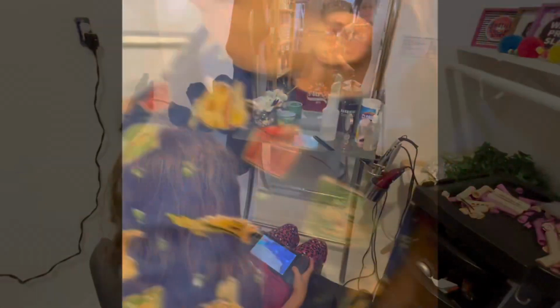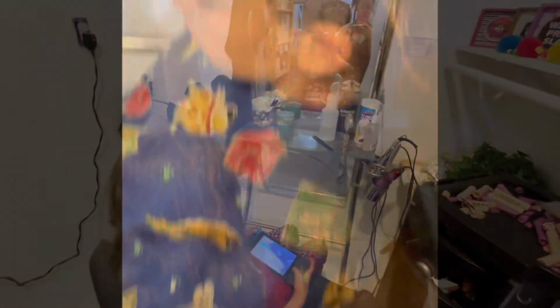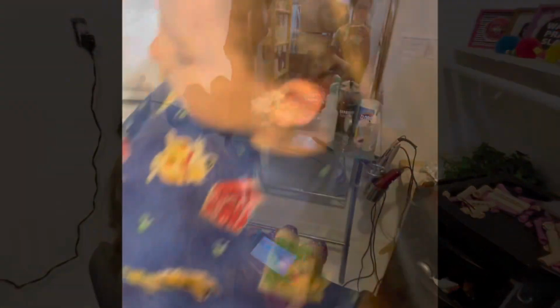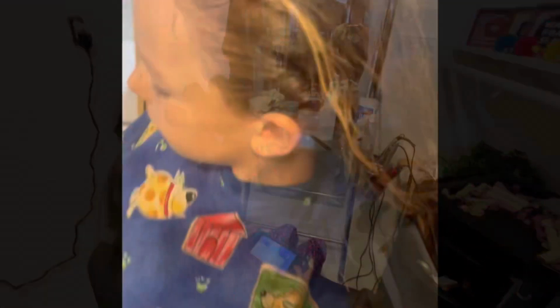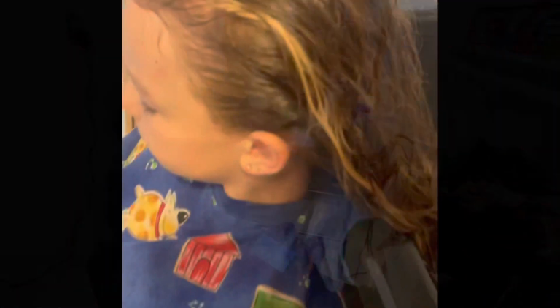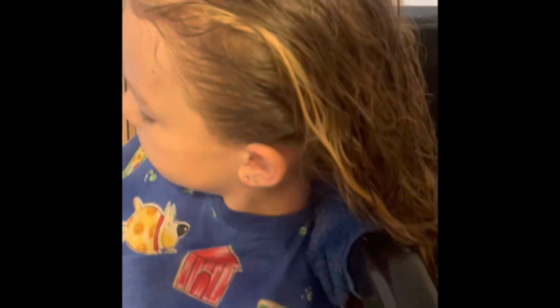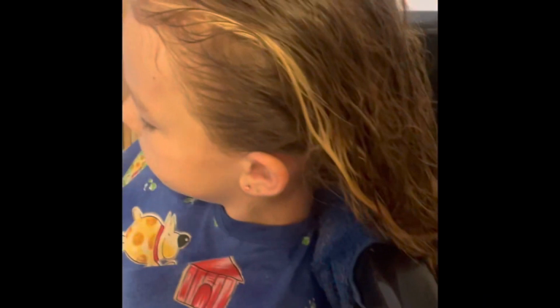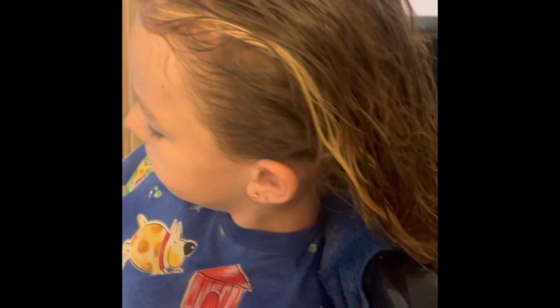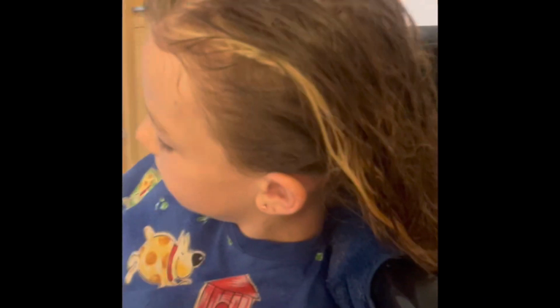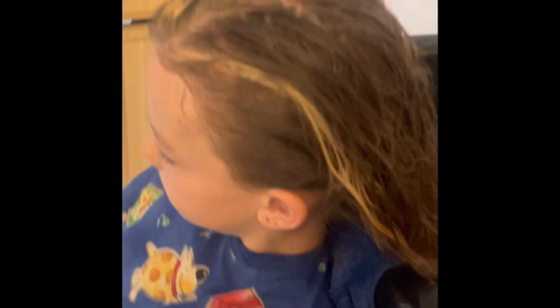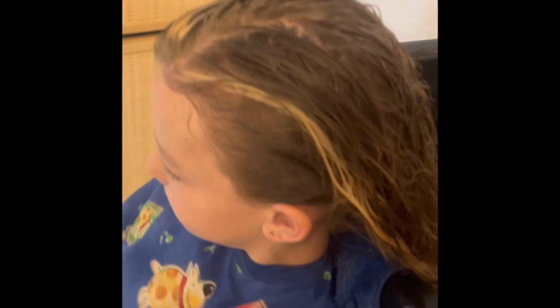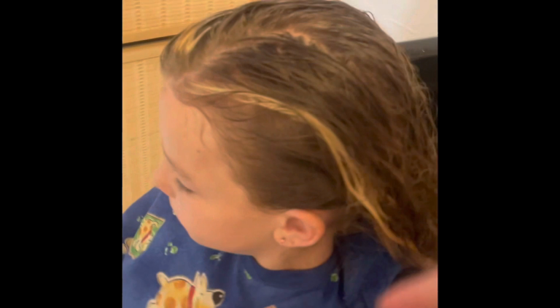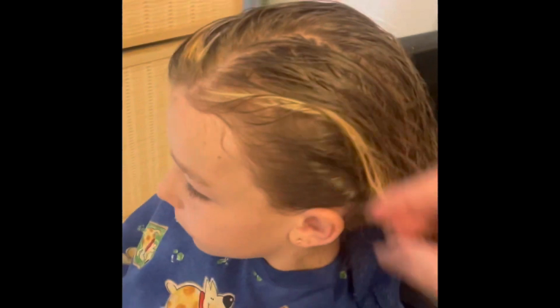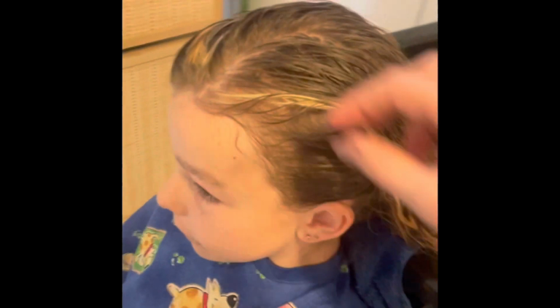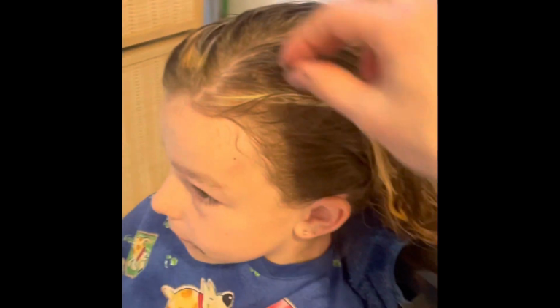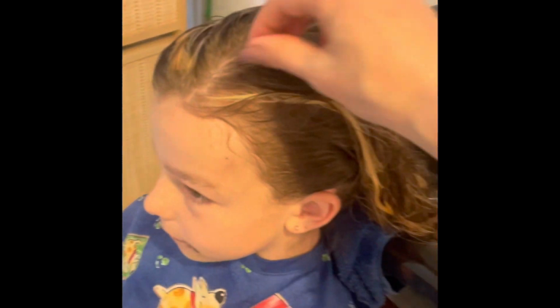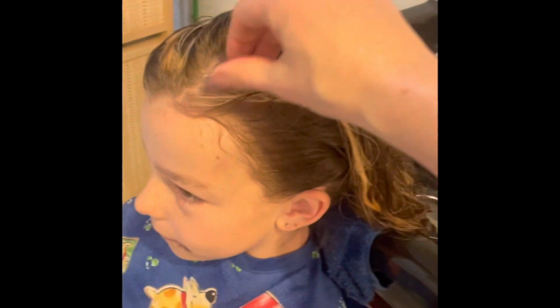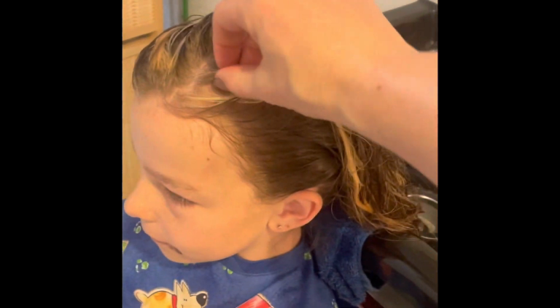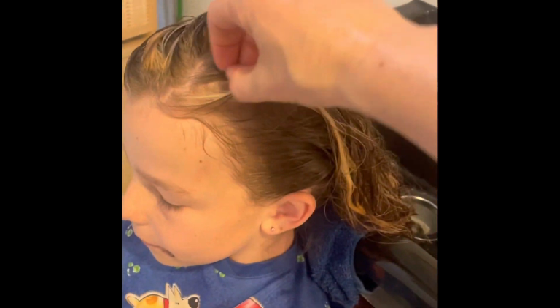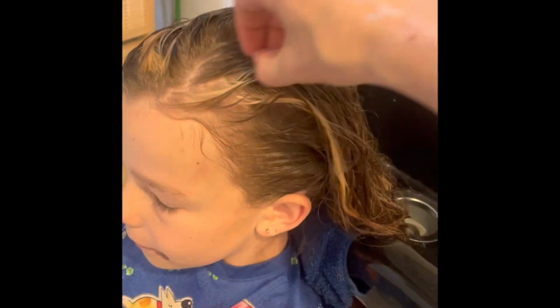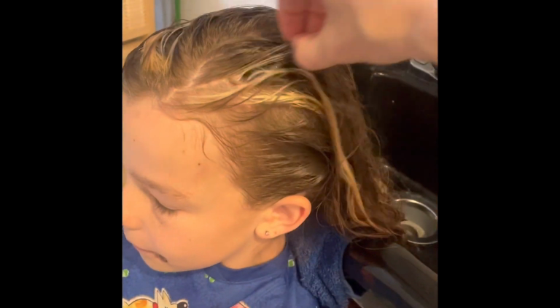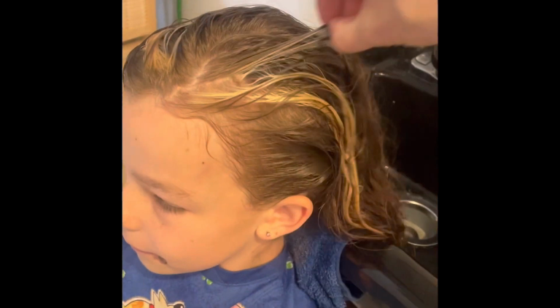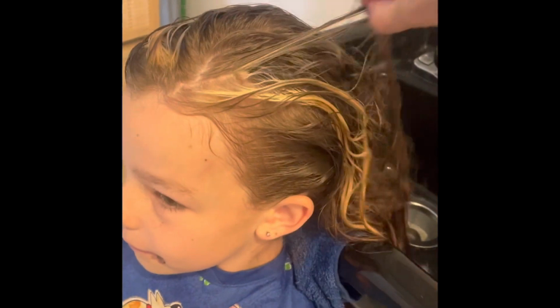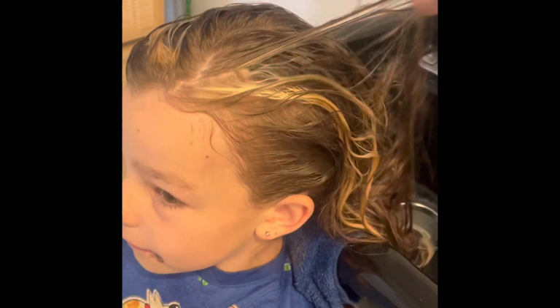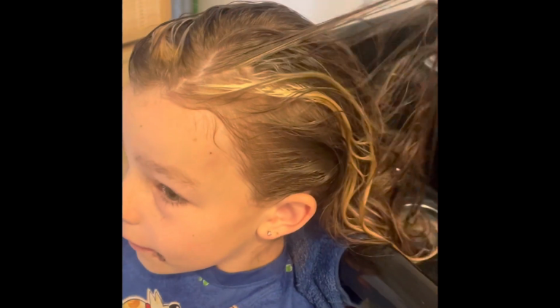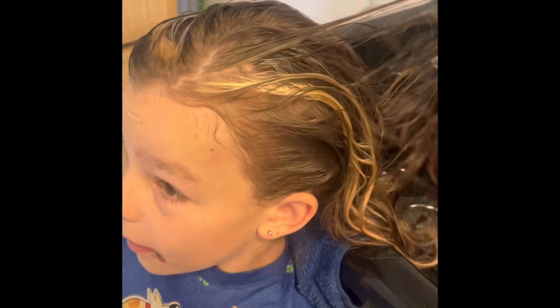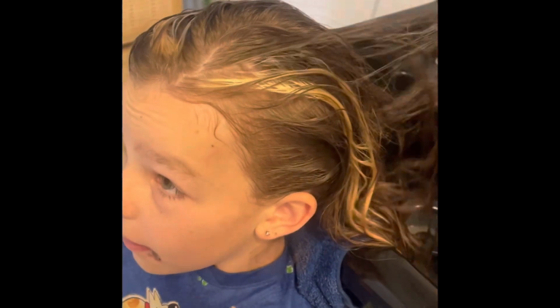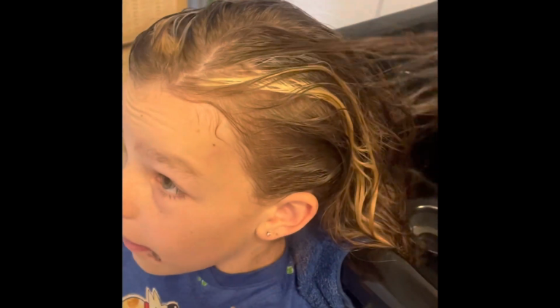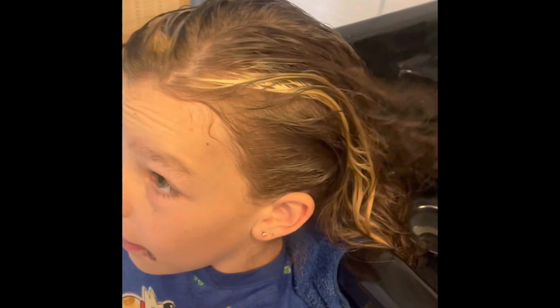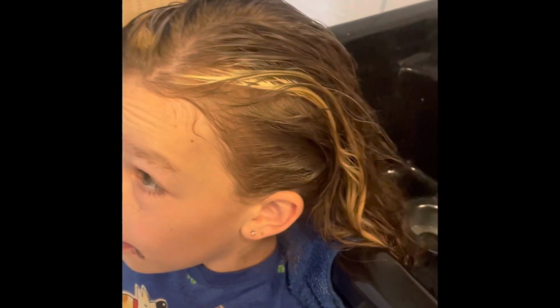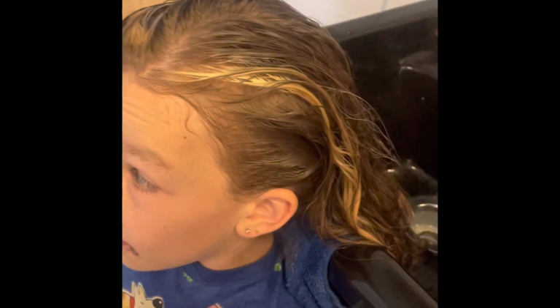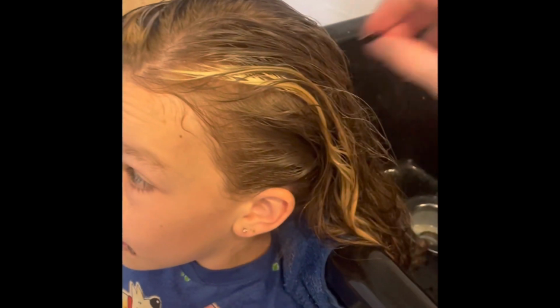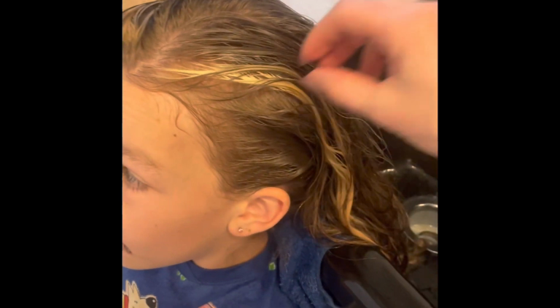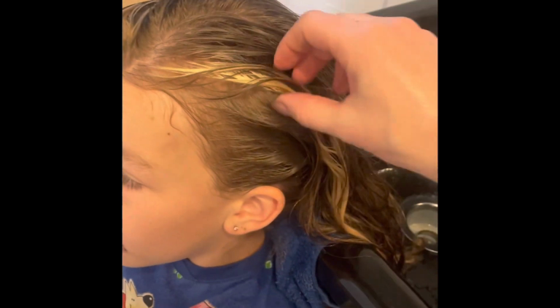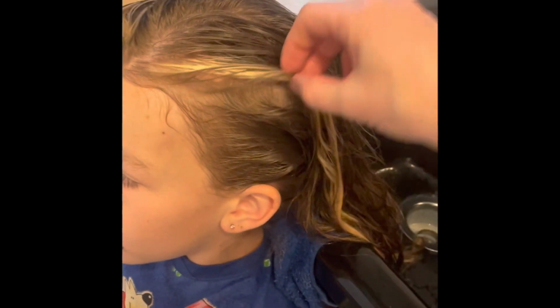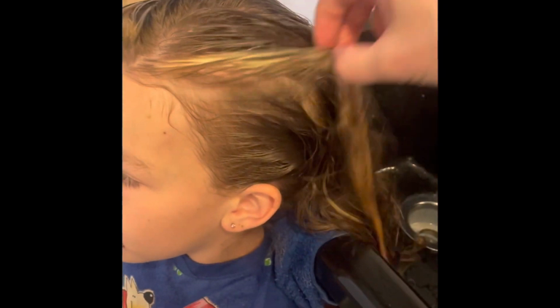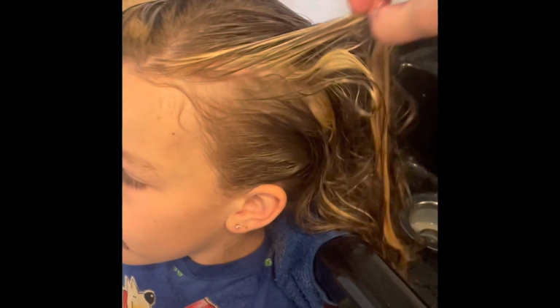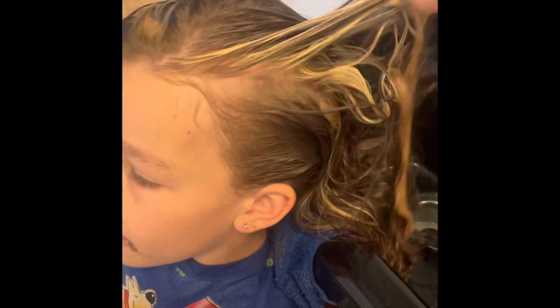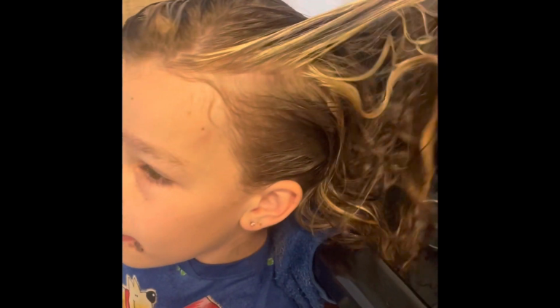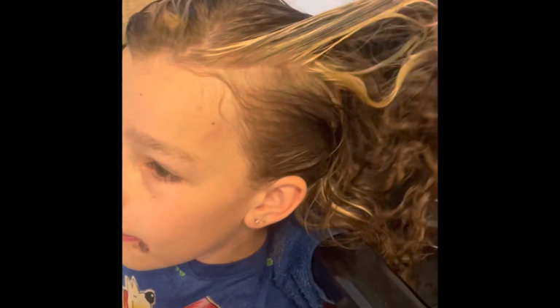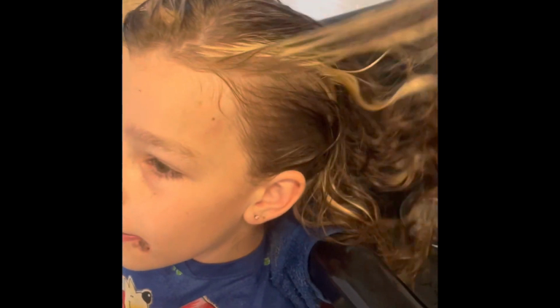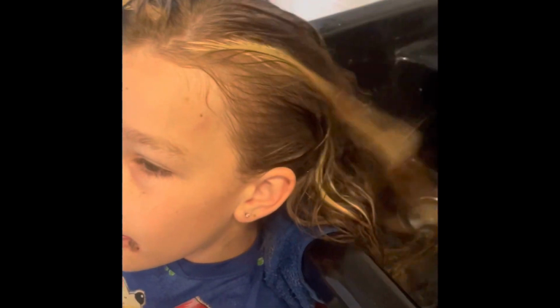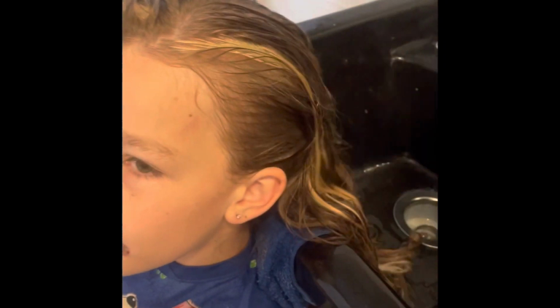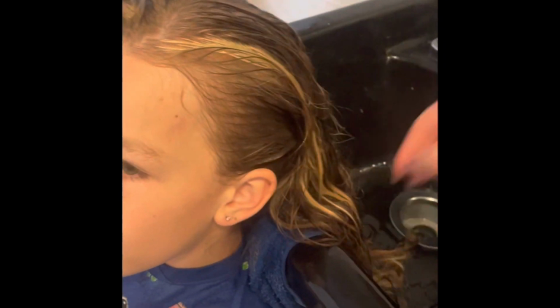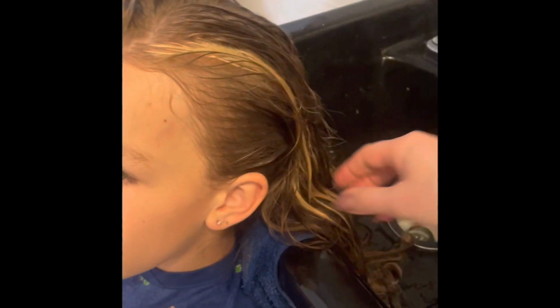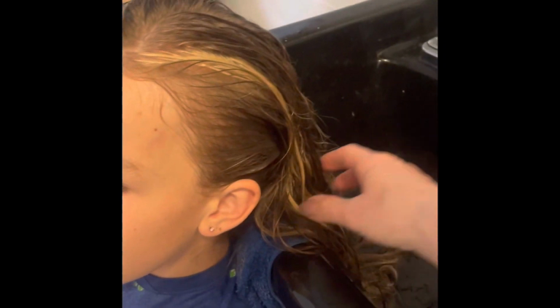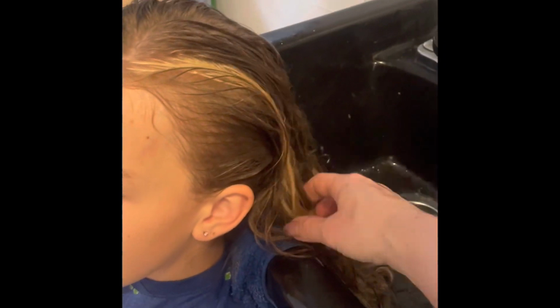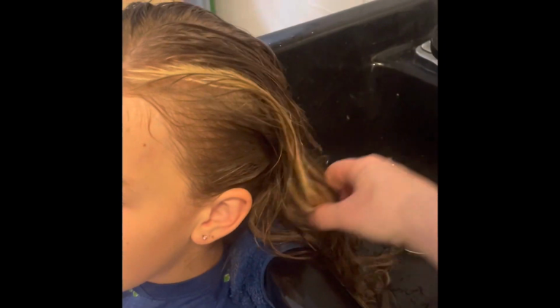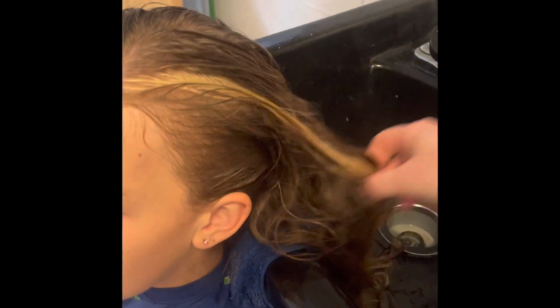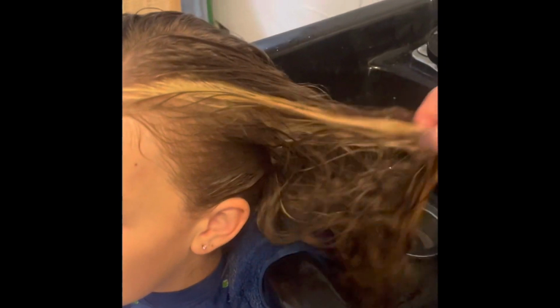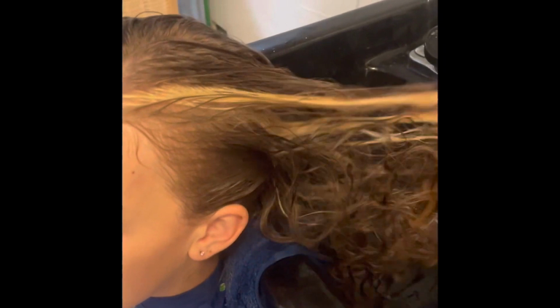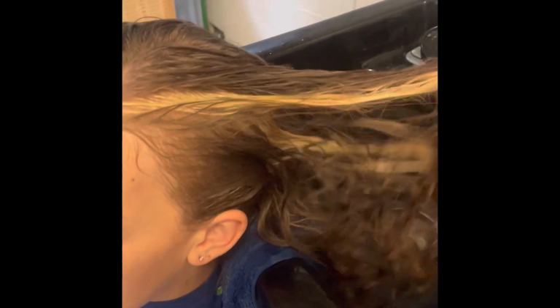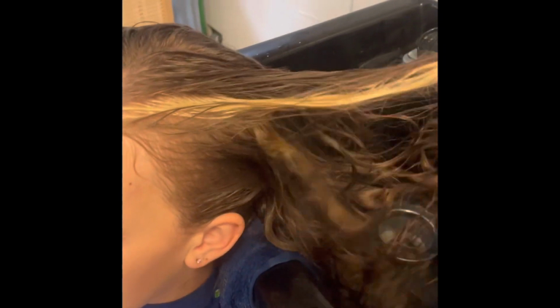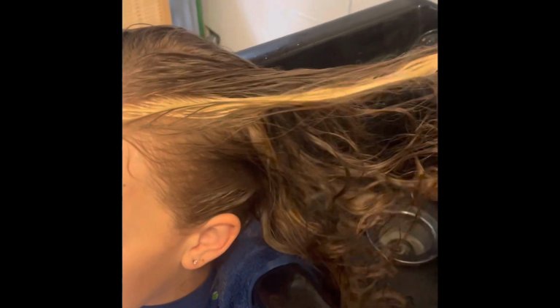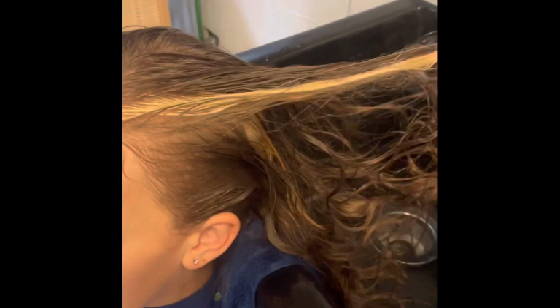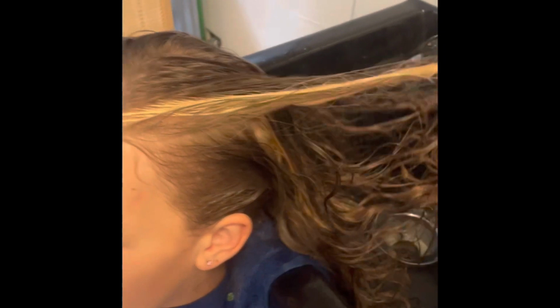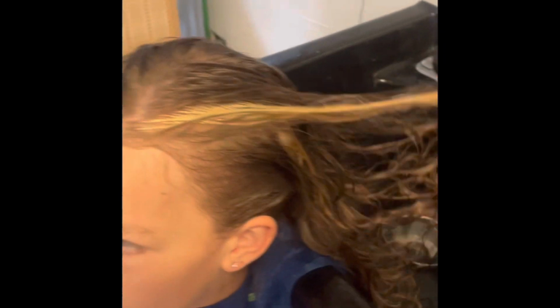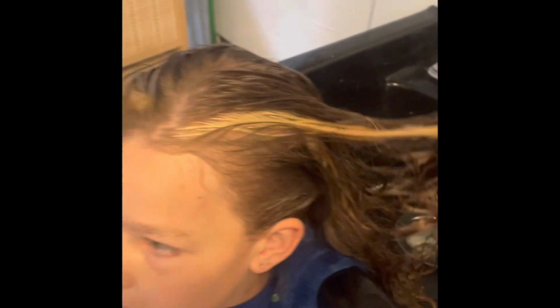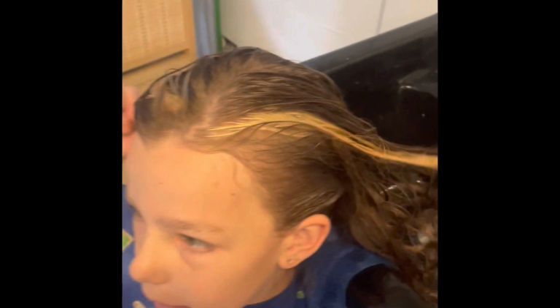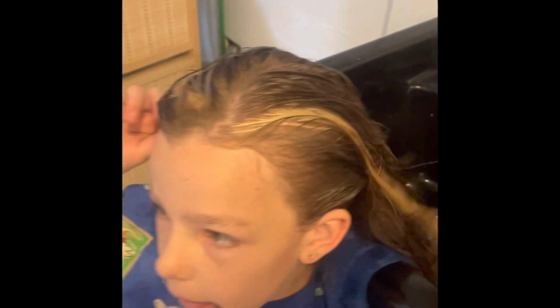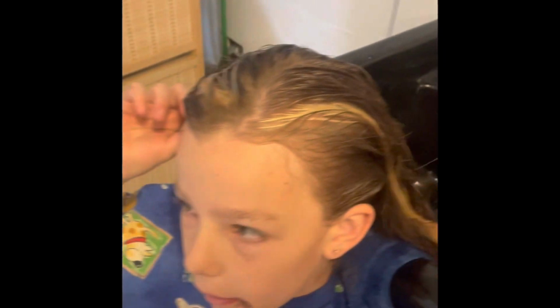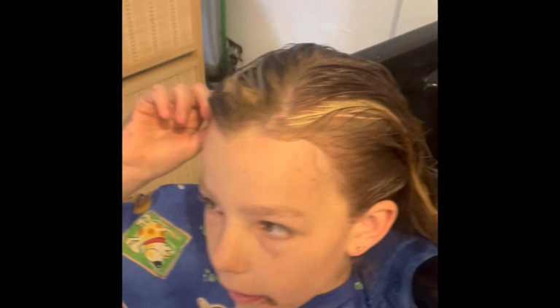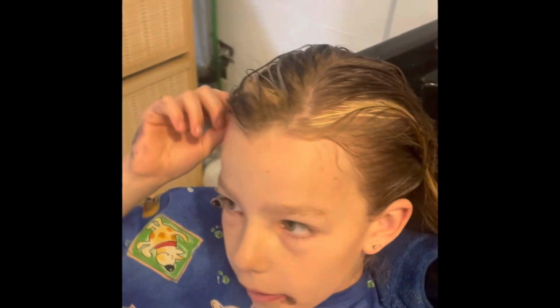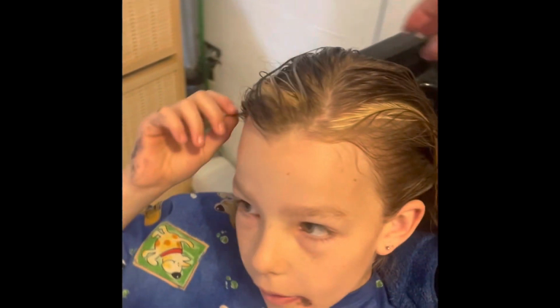Alright, we got the light part done. So now we just have to put the pink in it.